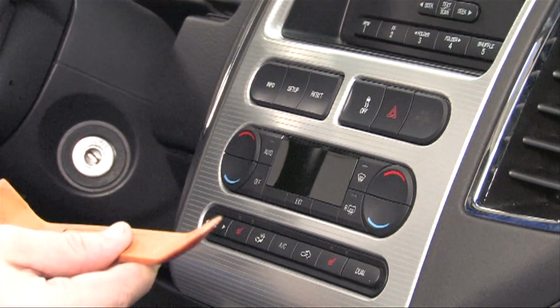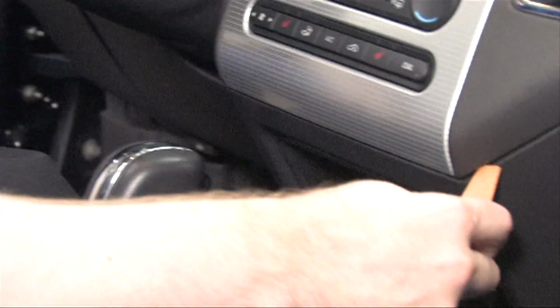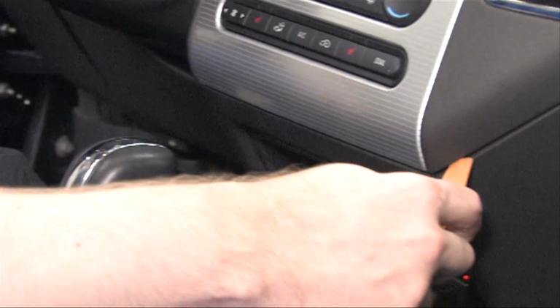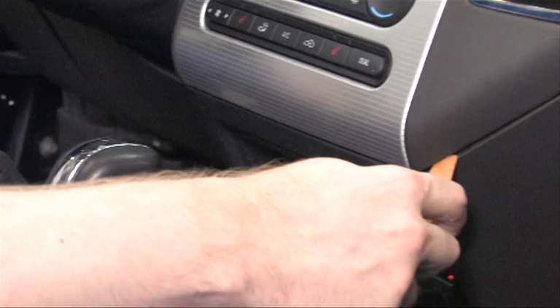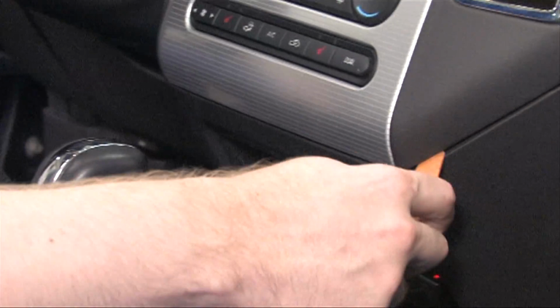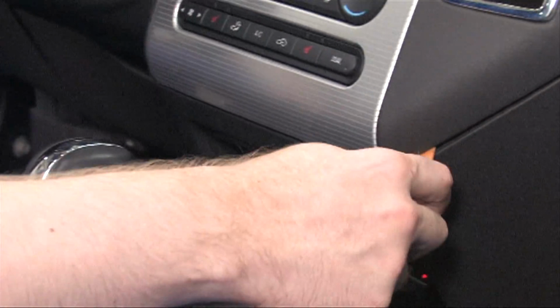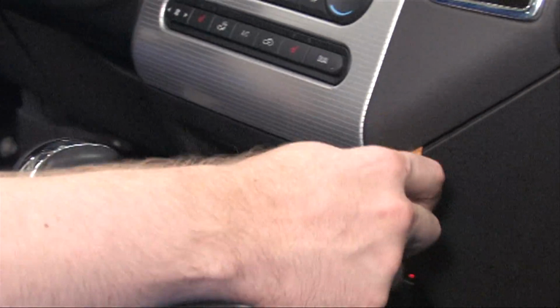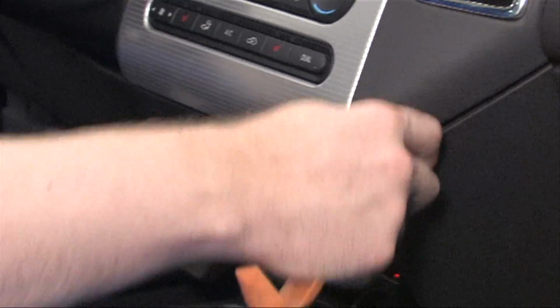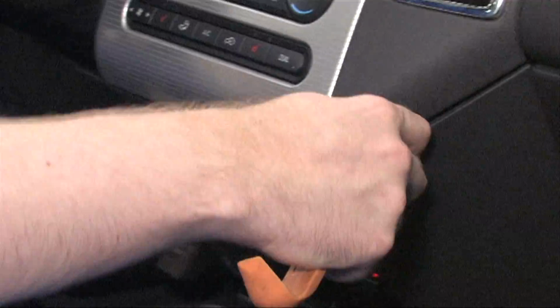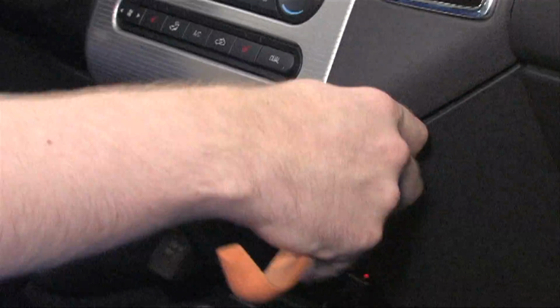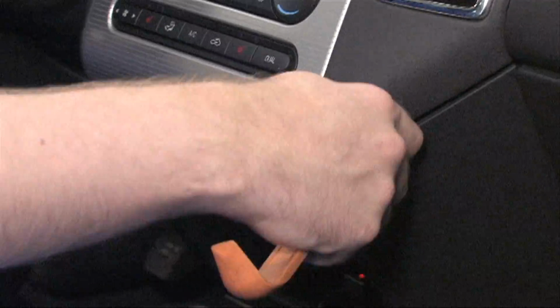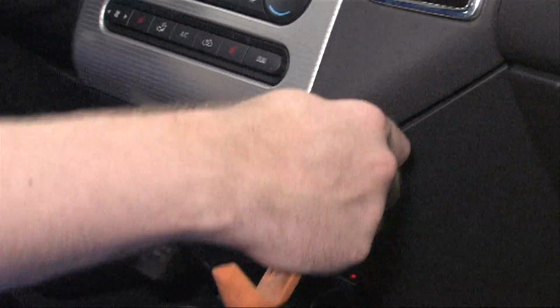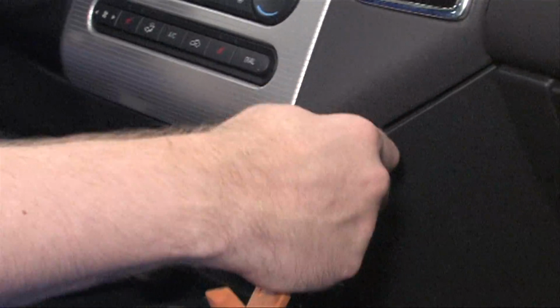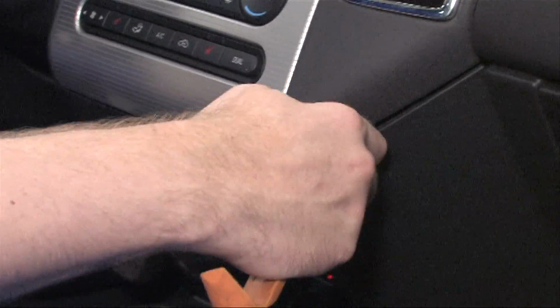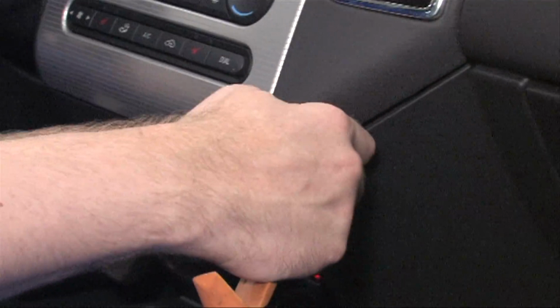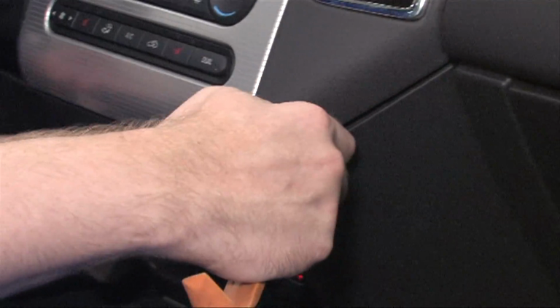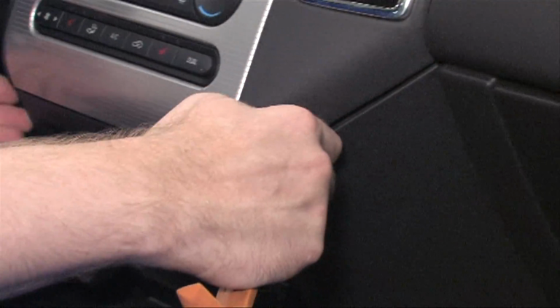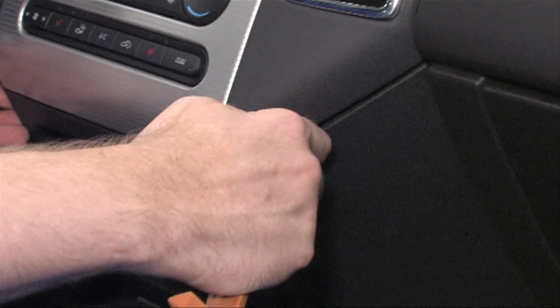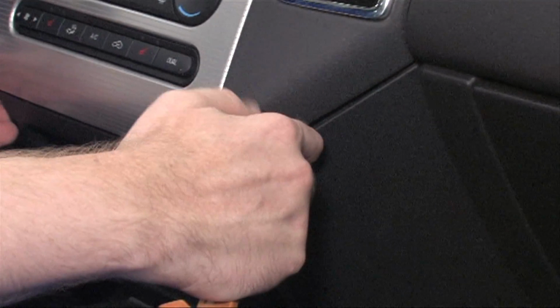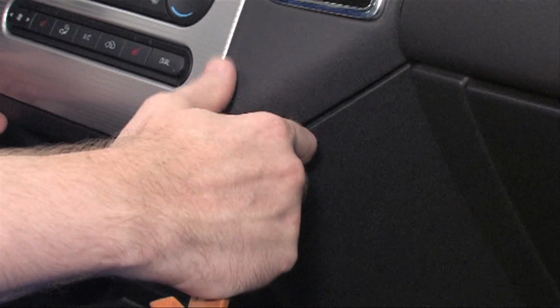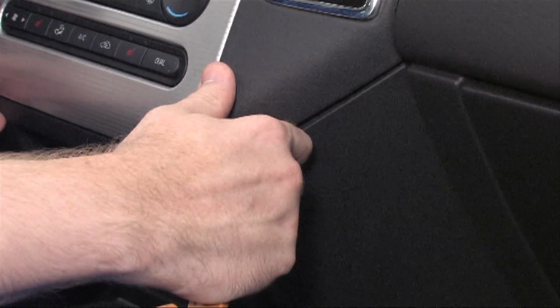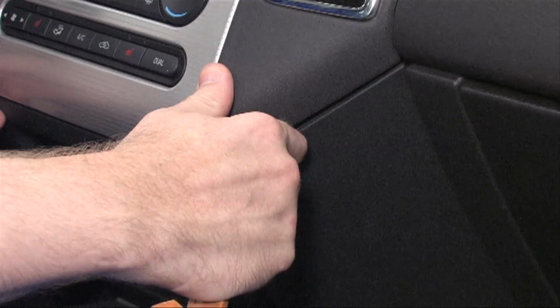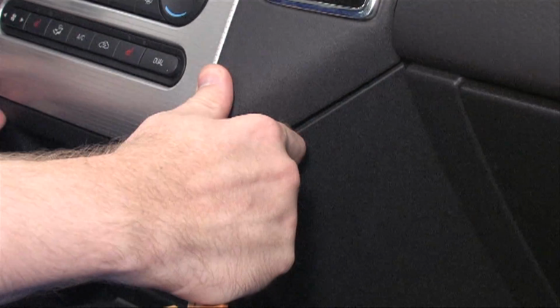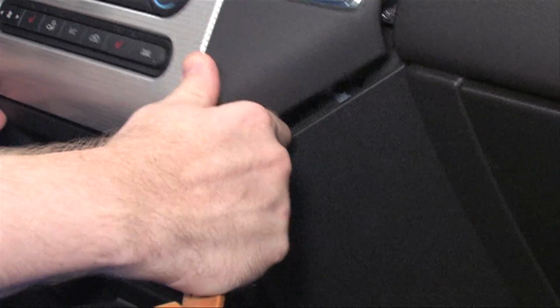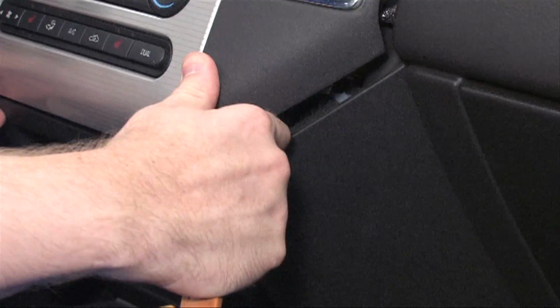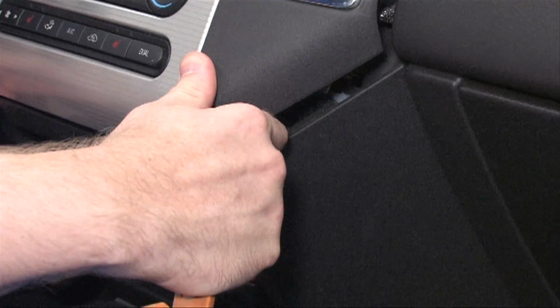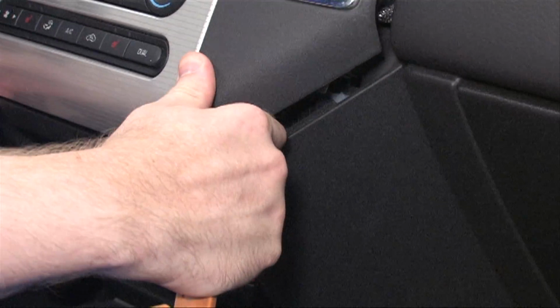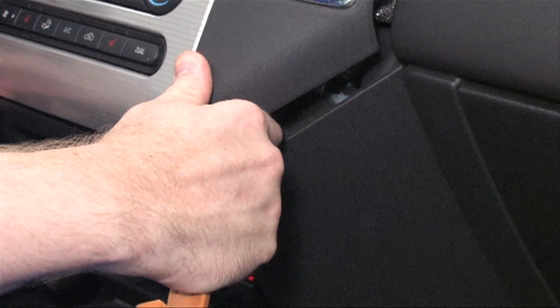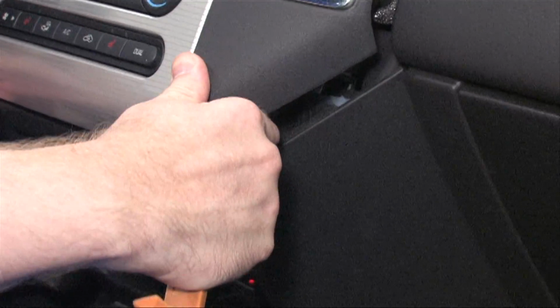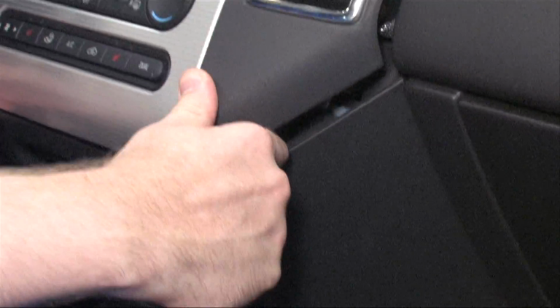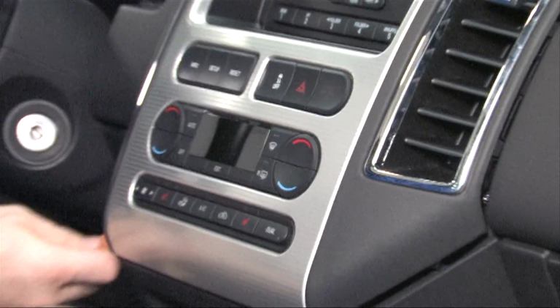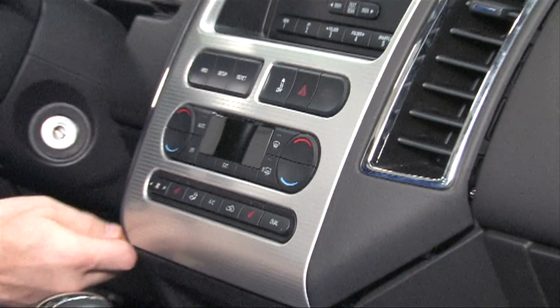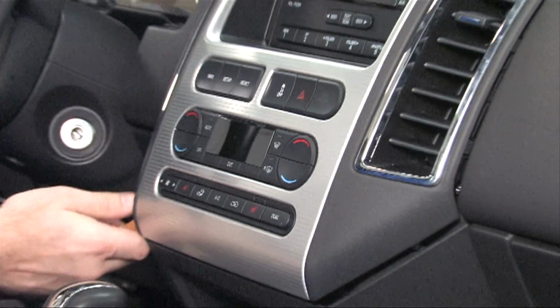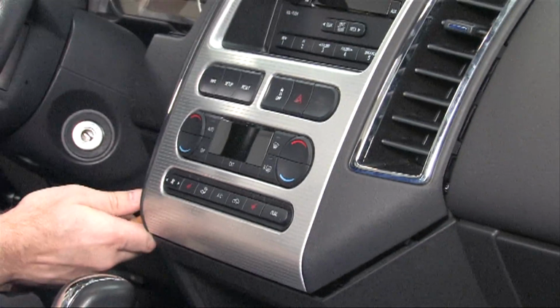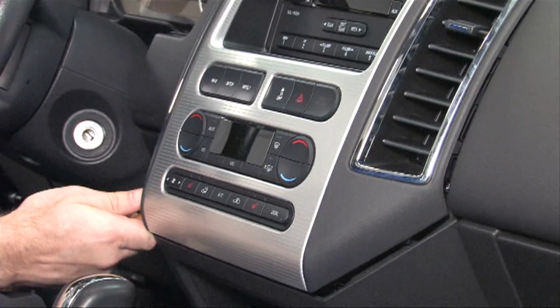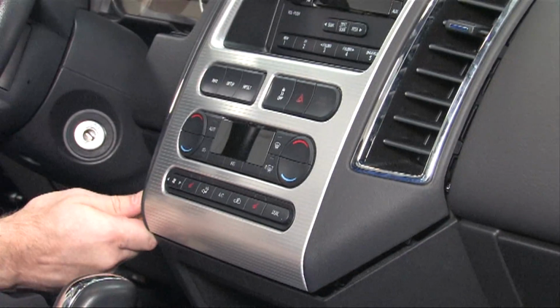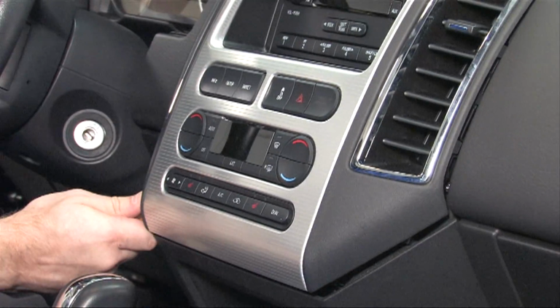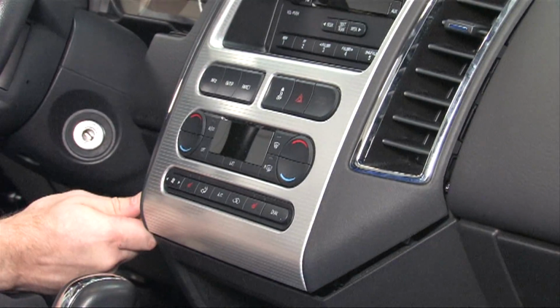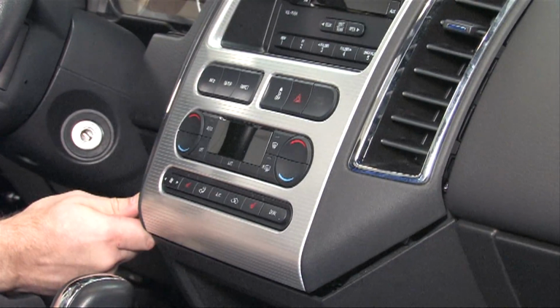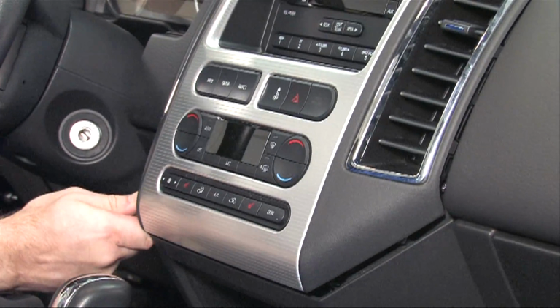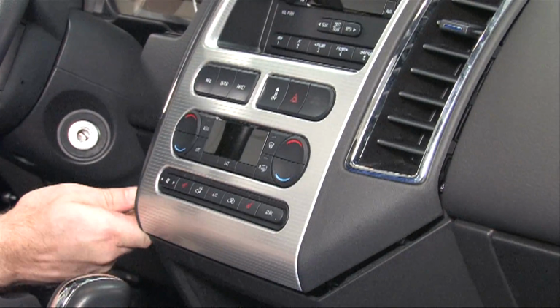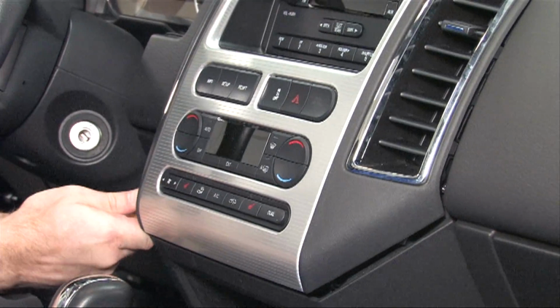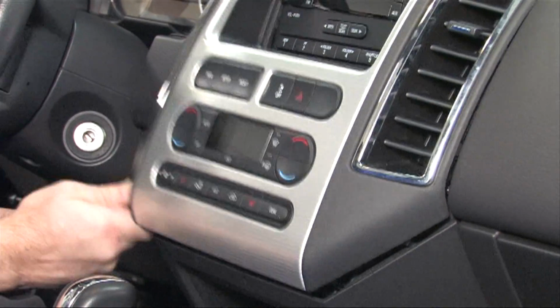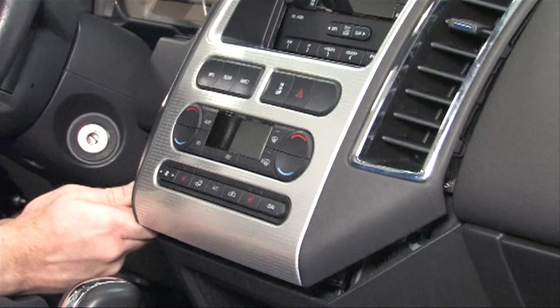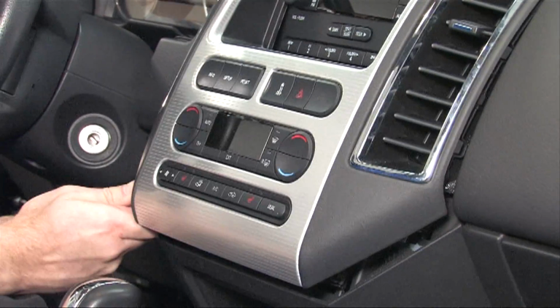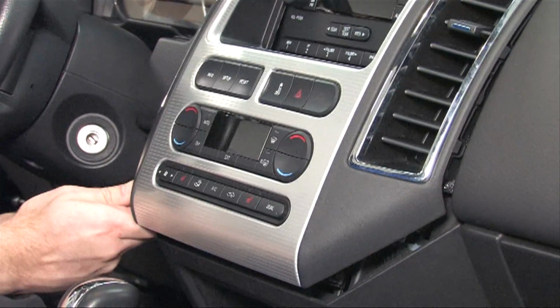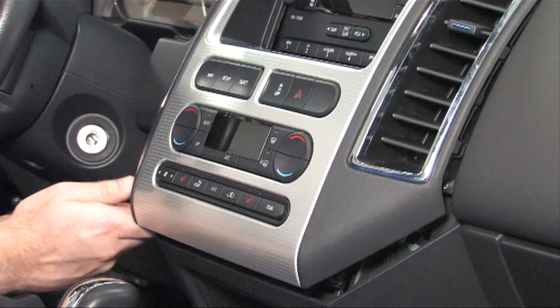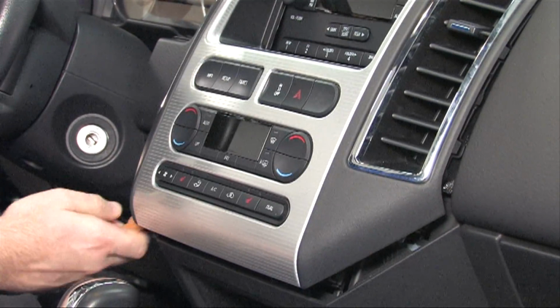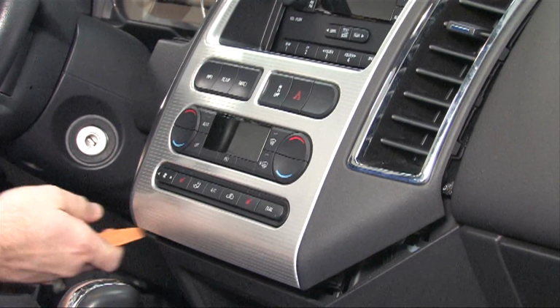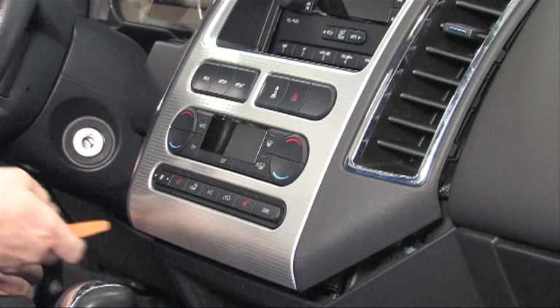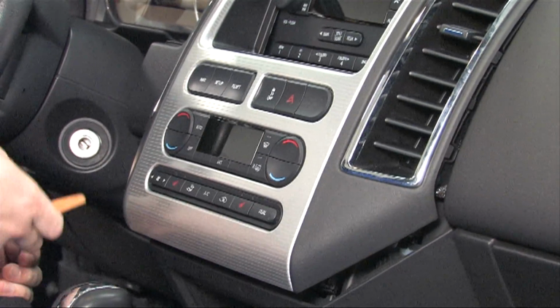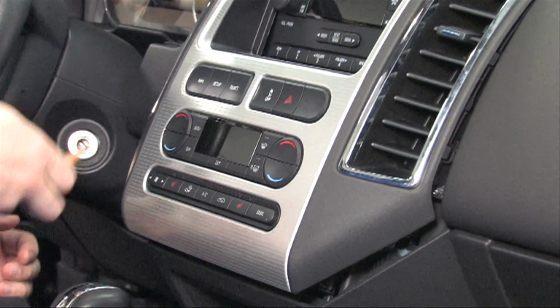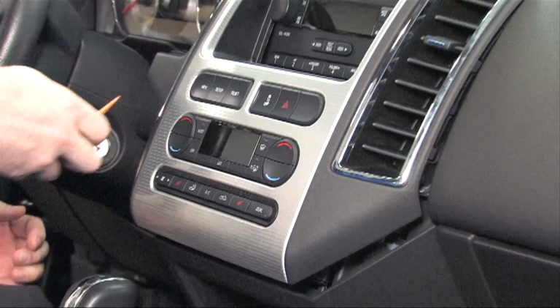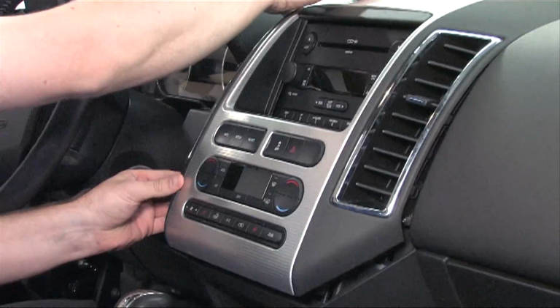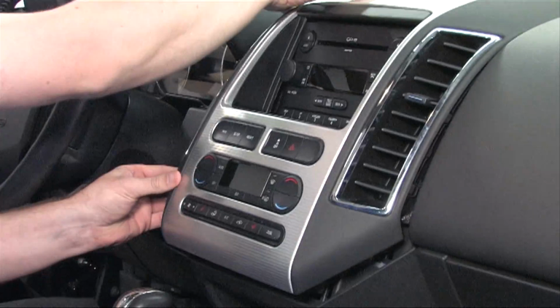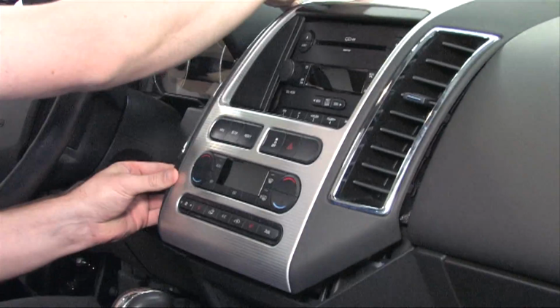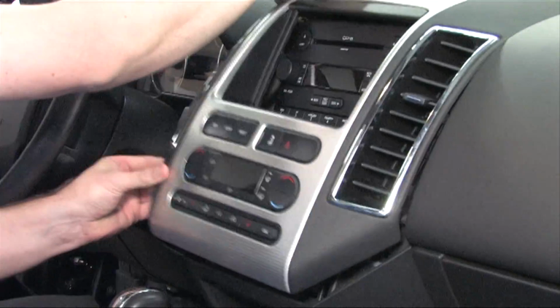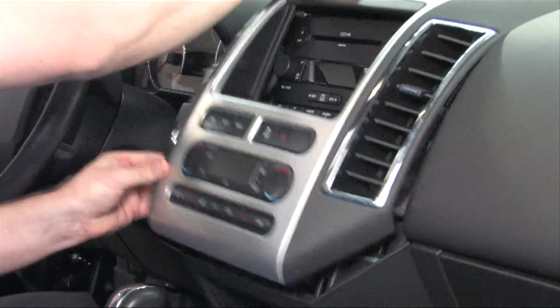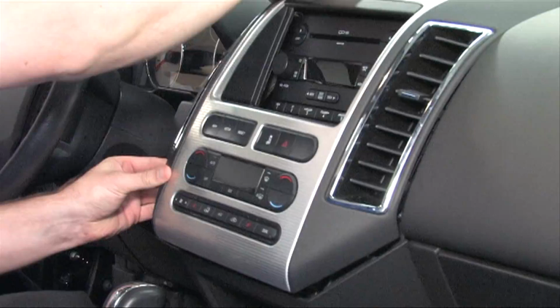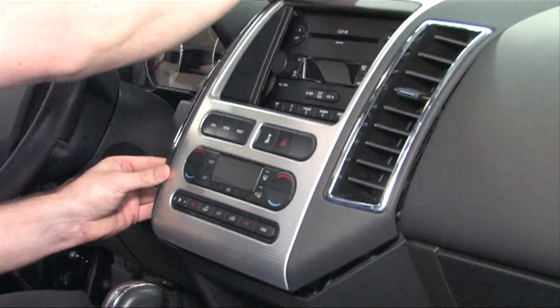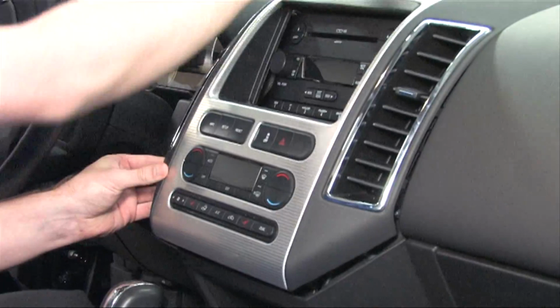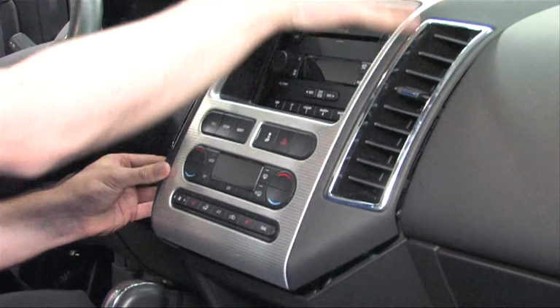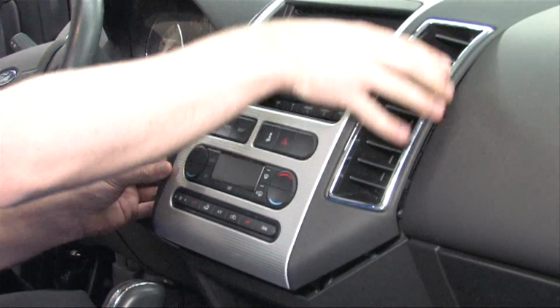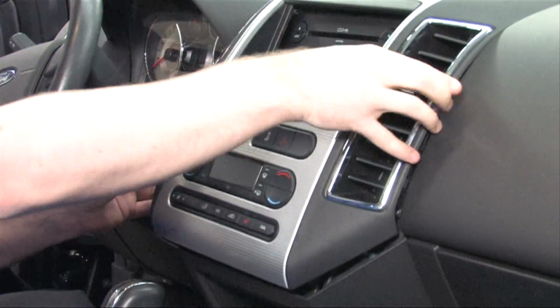Insert it in the corners and pop it. Doing so will release the clips, allowing the entire dash to come right off.